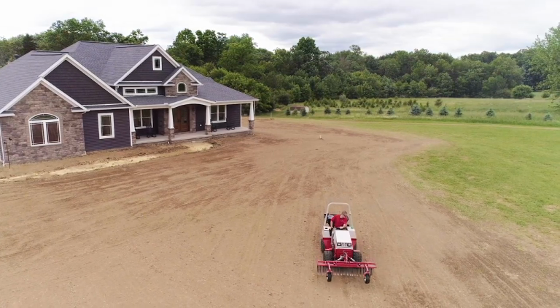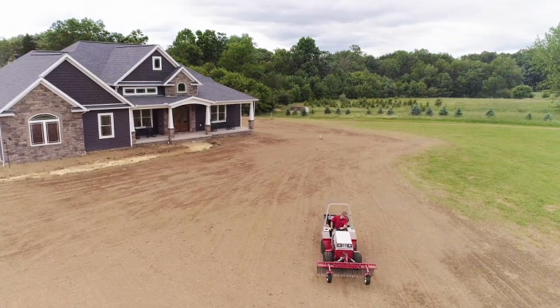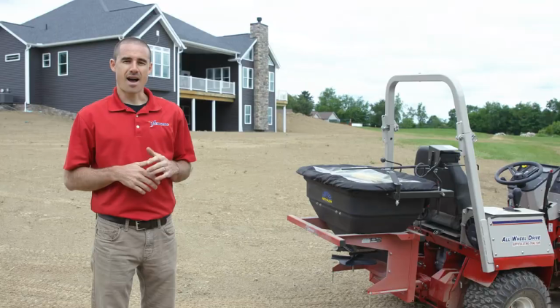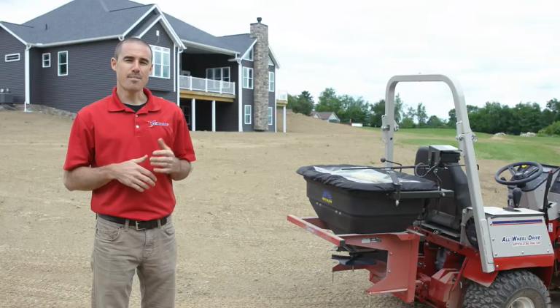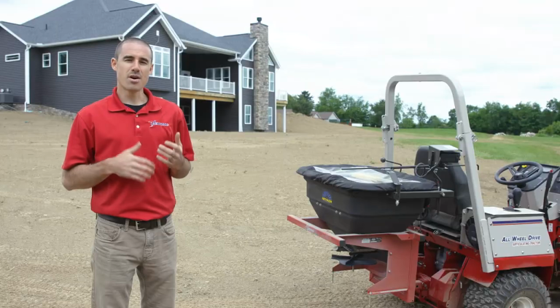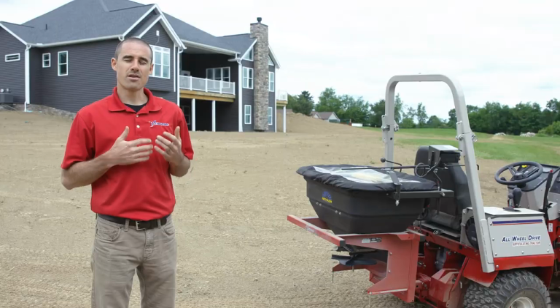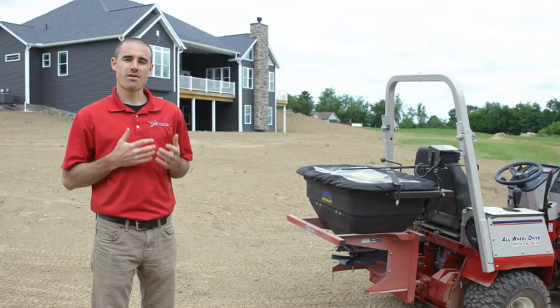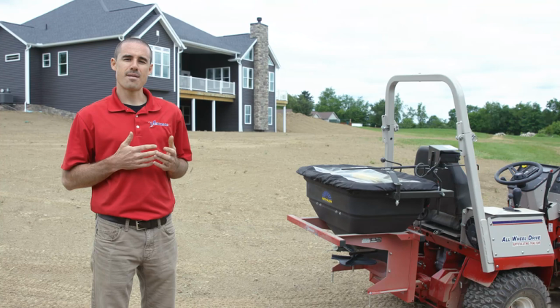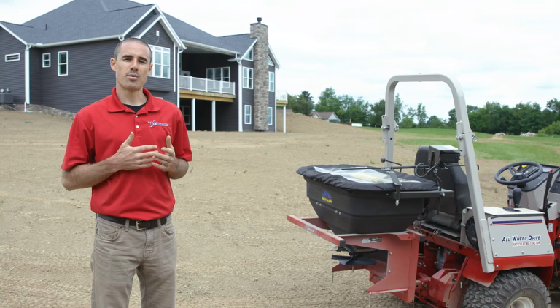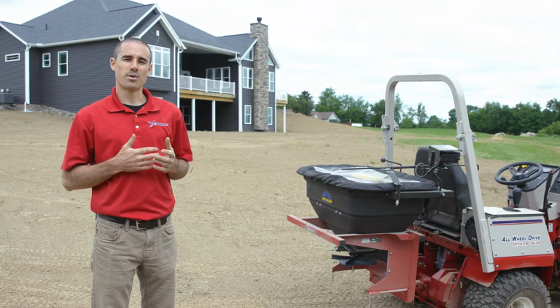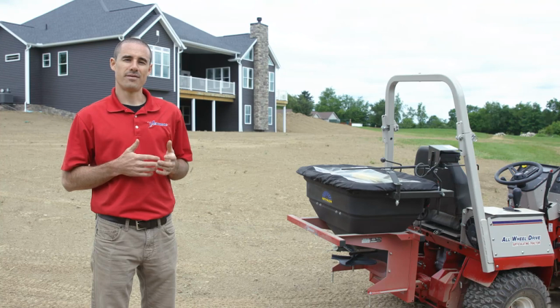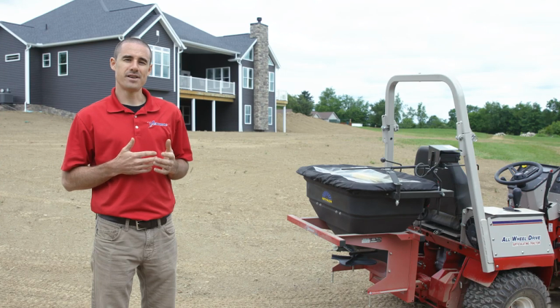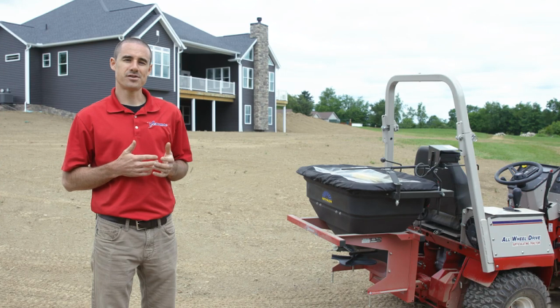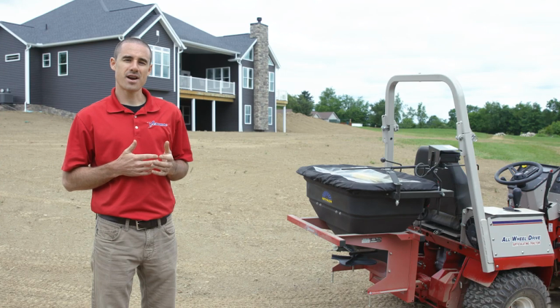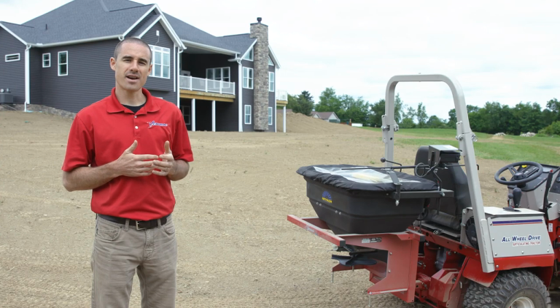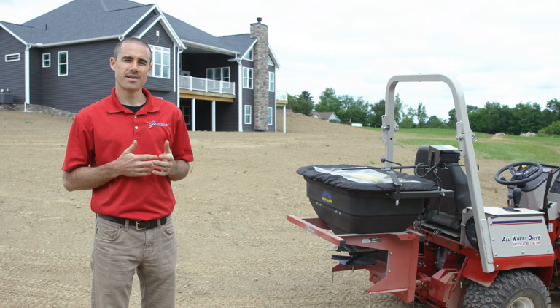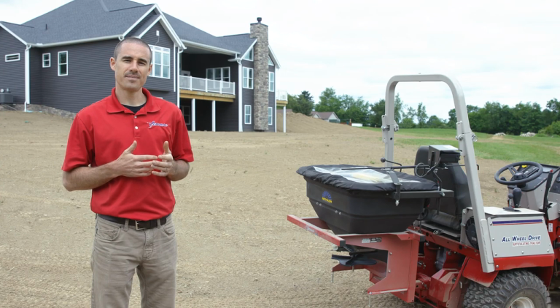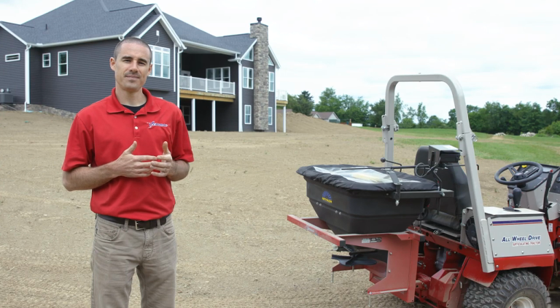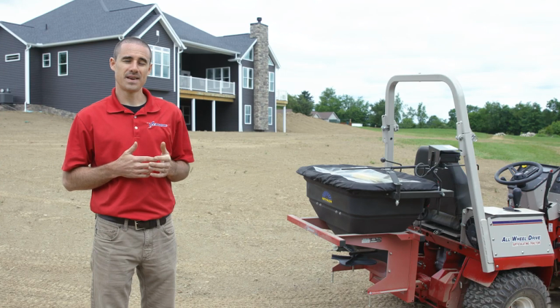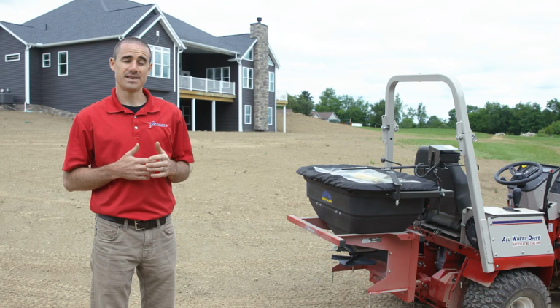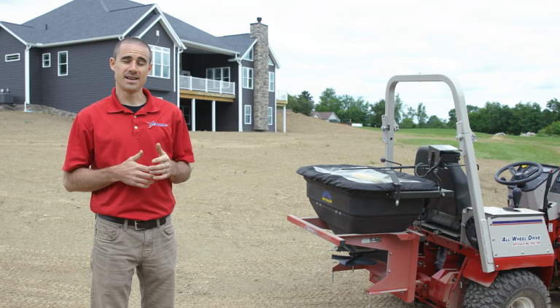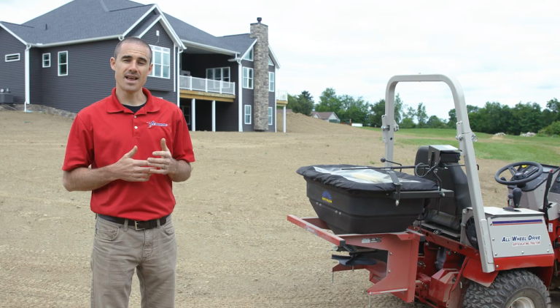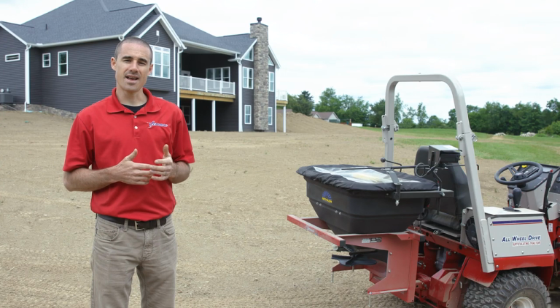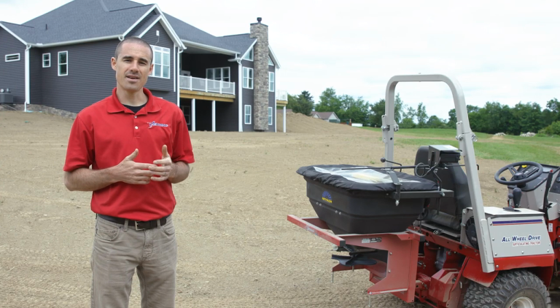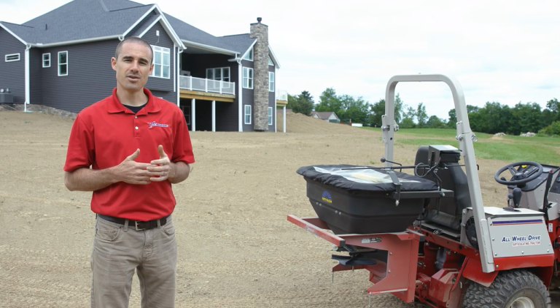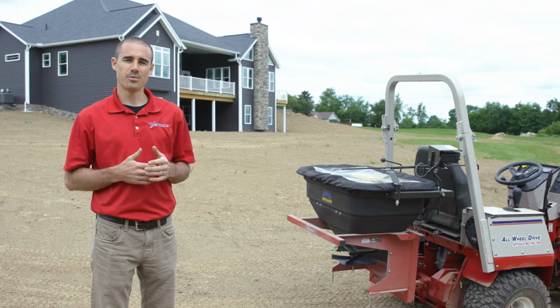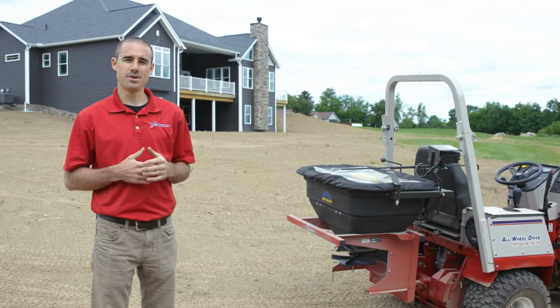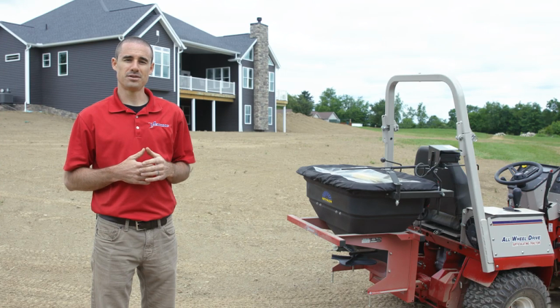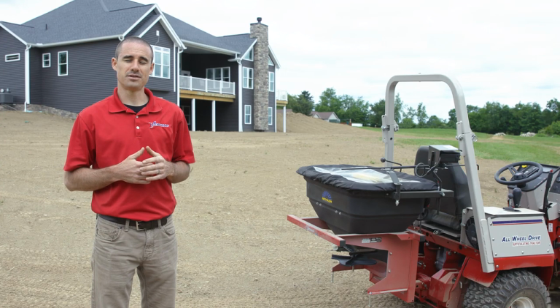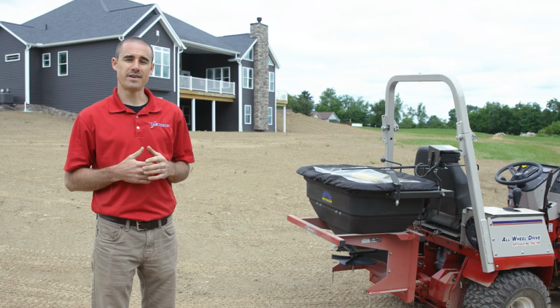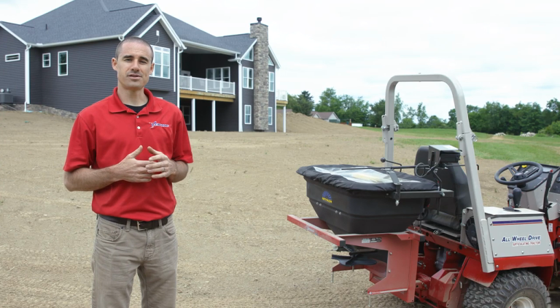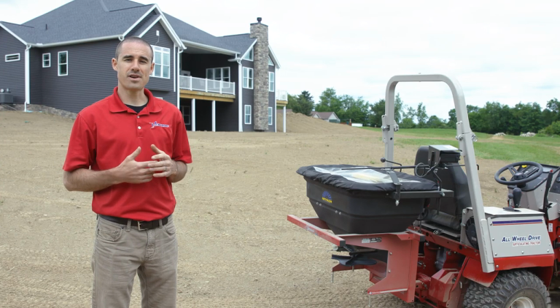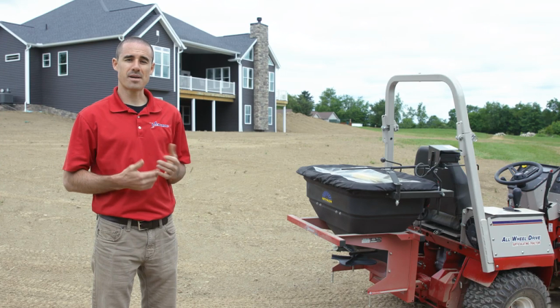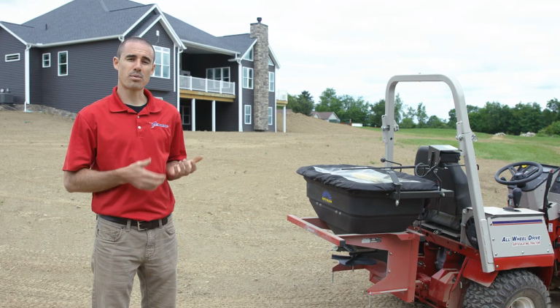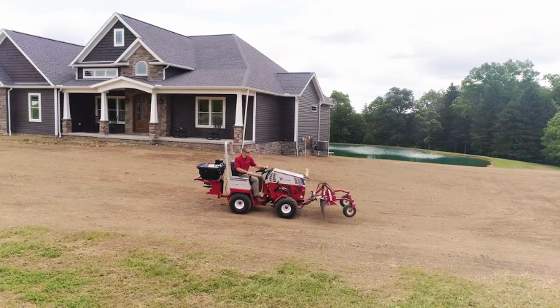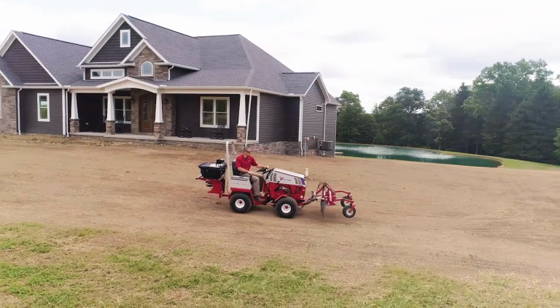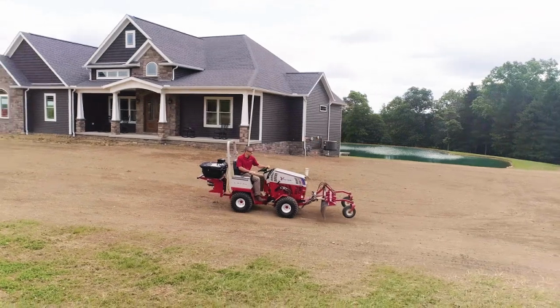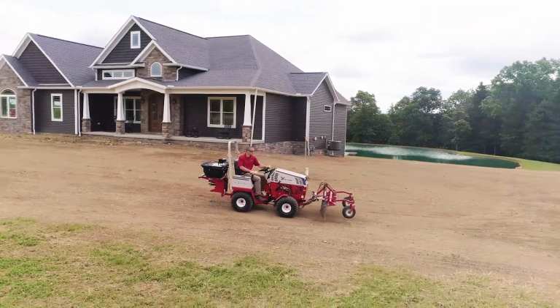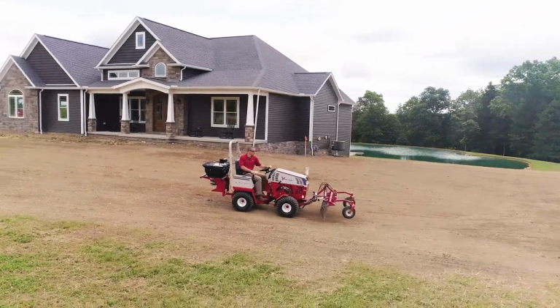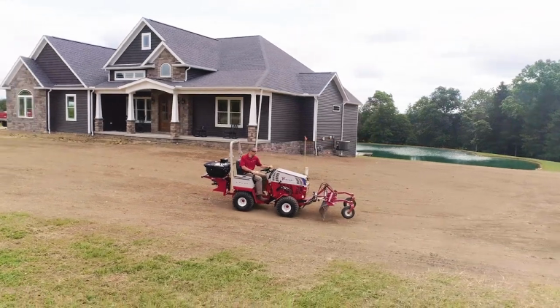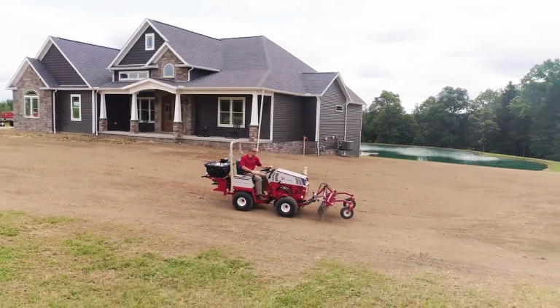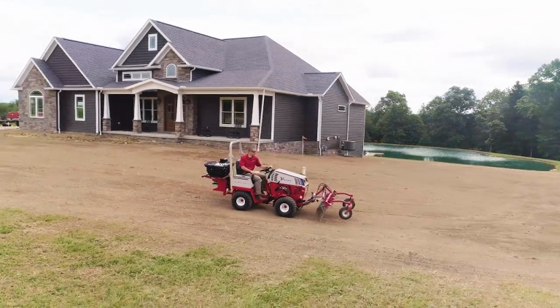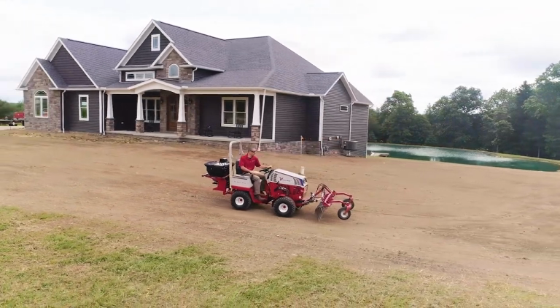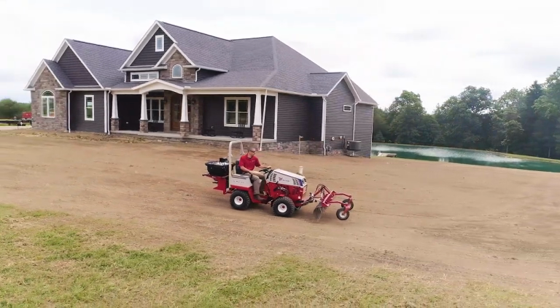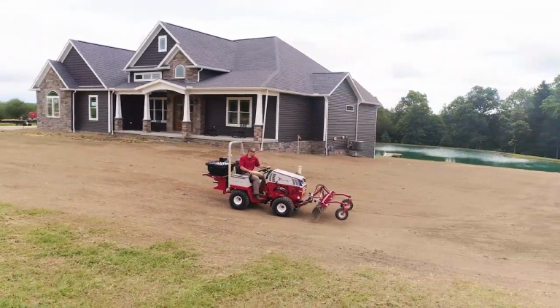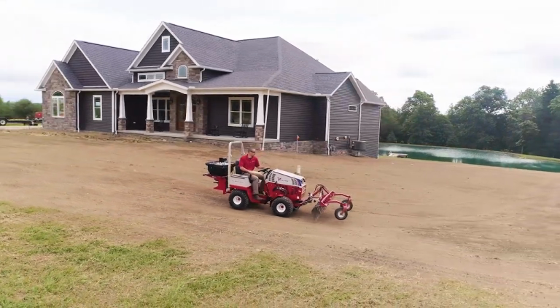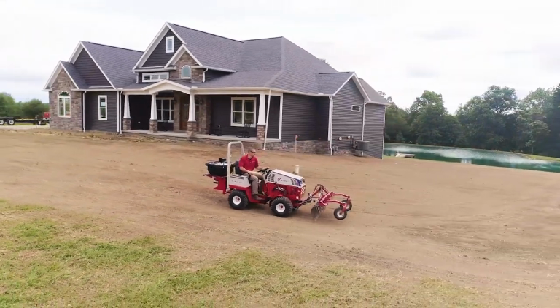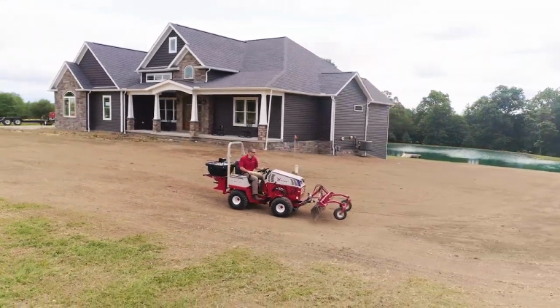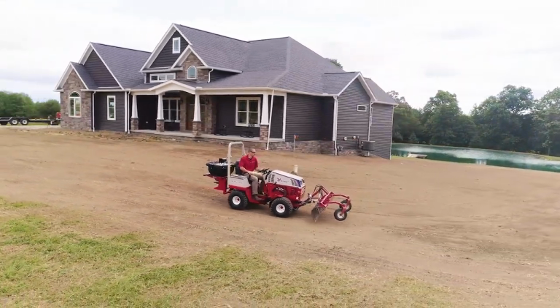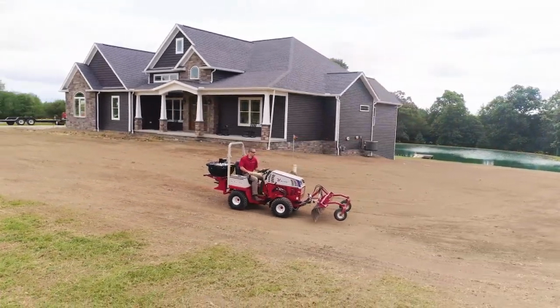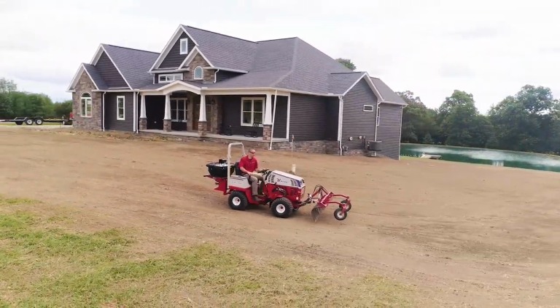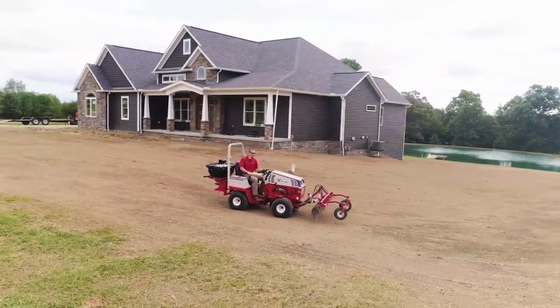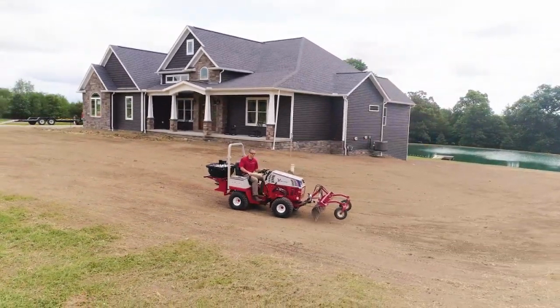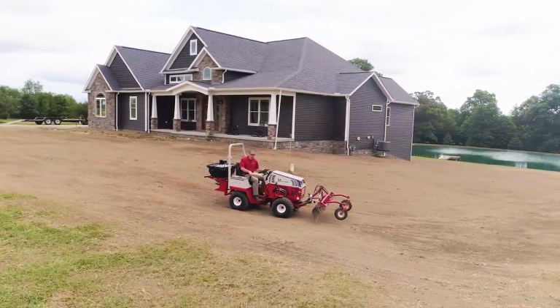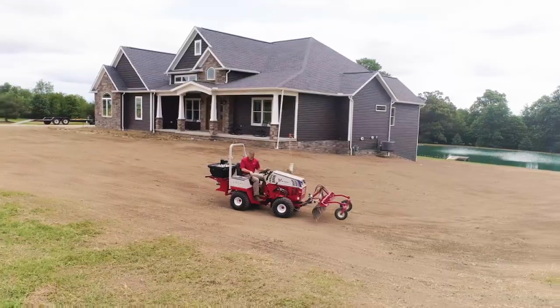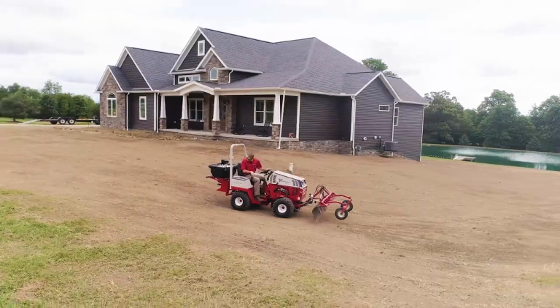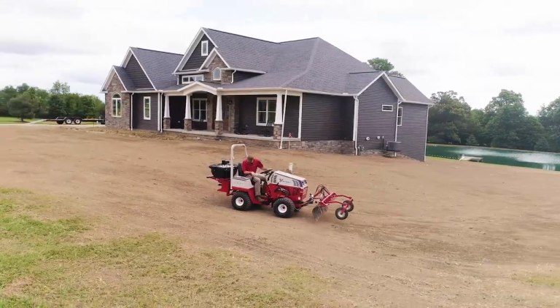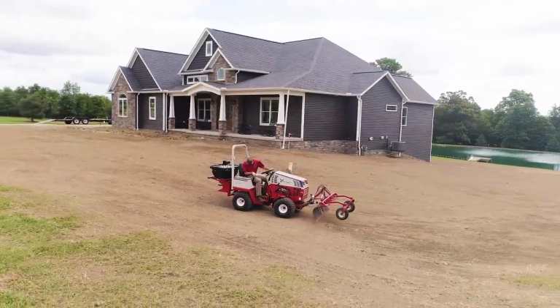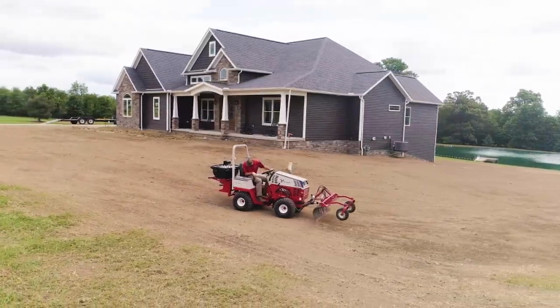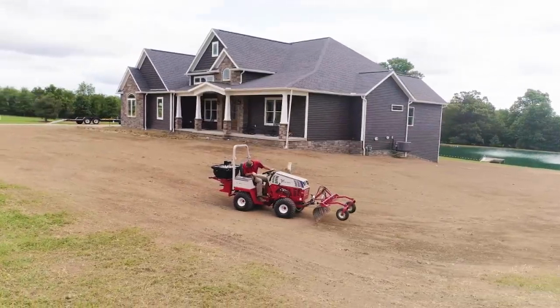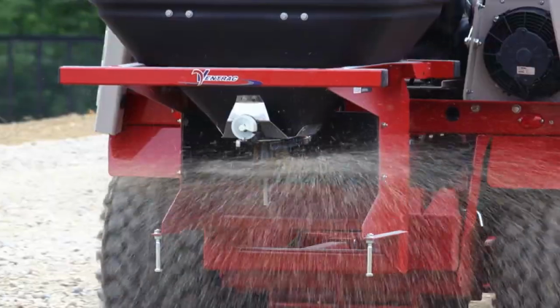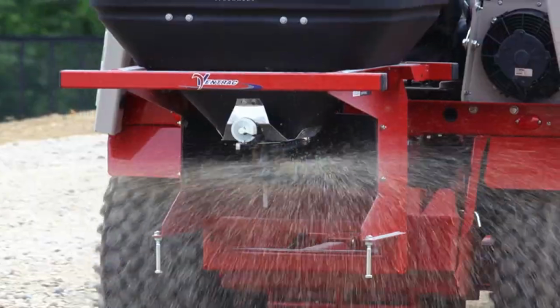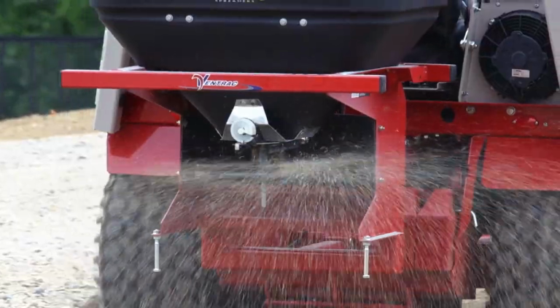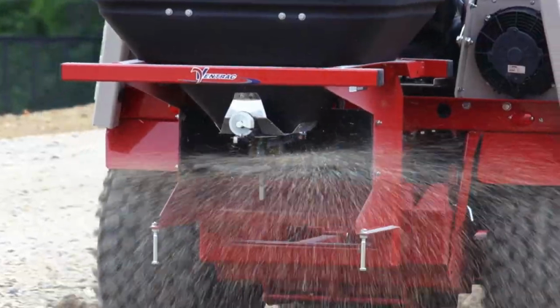I'm Aaron Graber with Ventrac, and today we use the Ventrac broadcast spreader to spread grass seed on a new yard install.